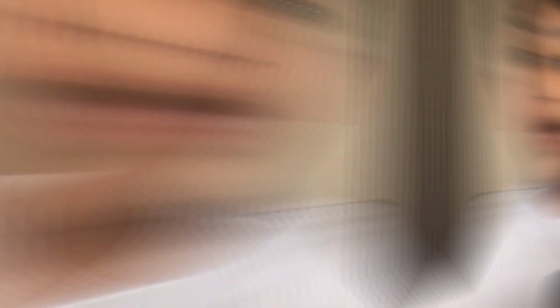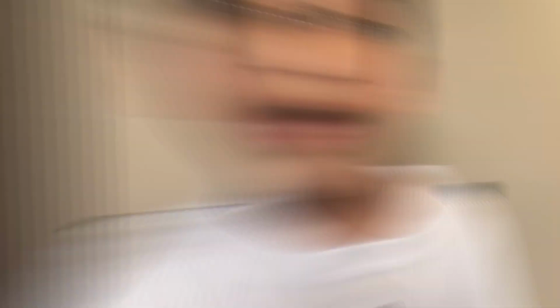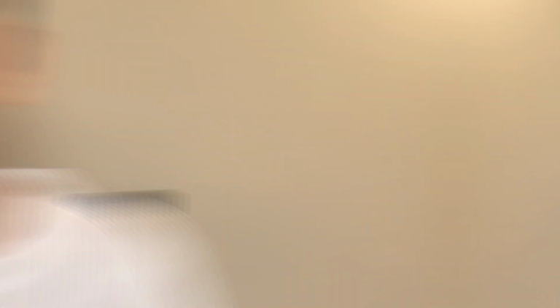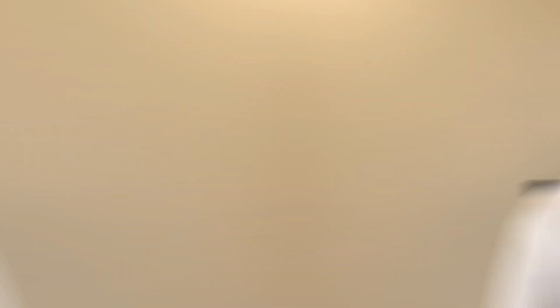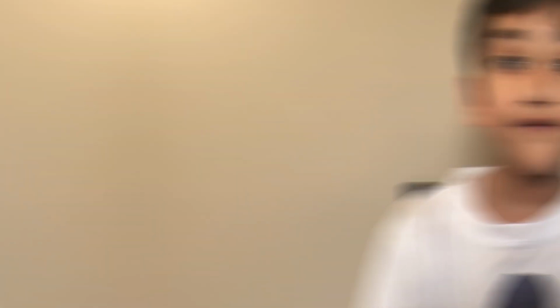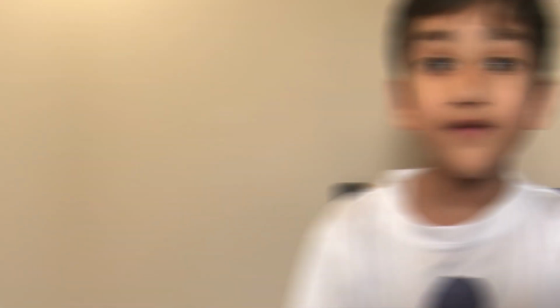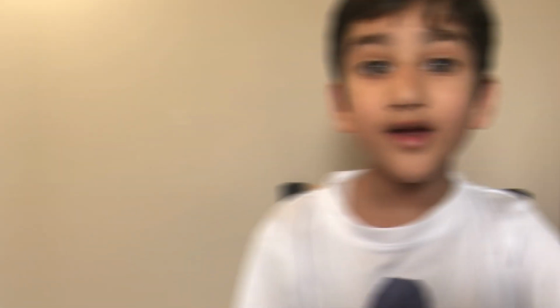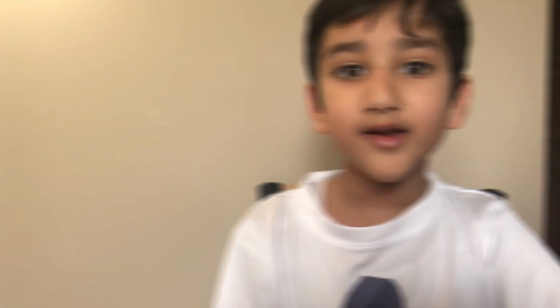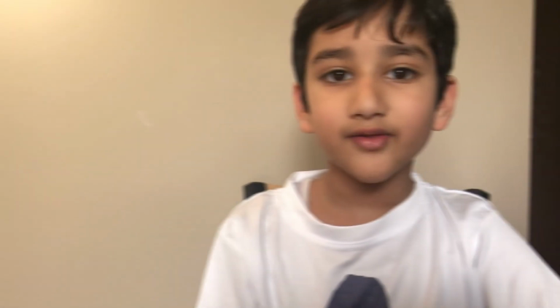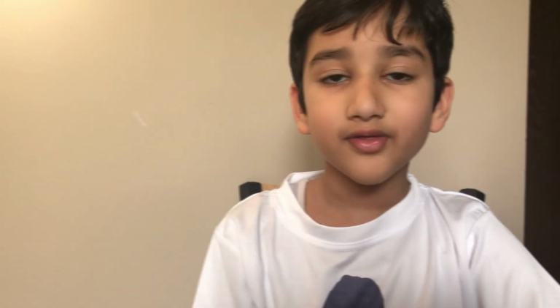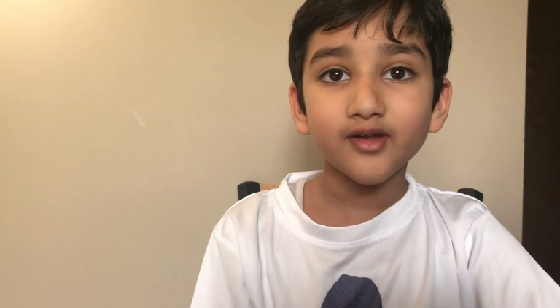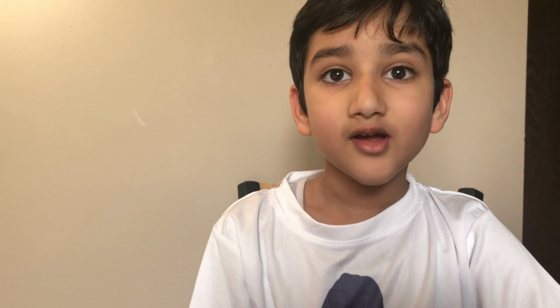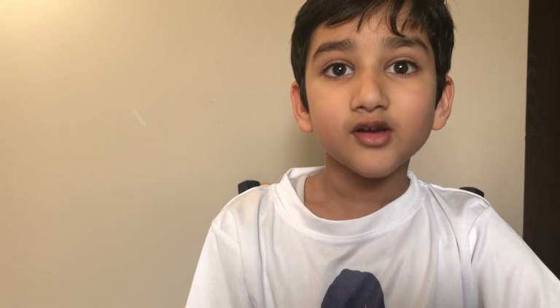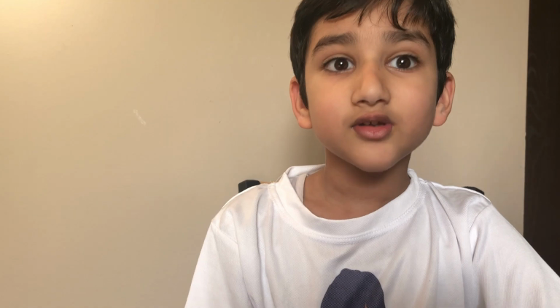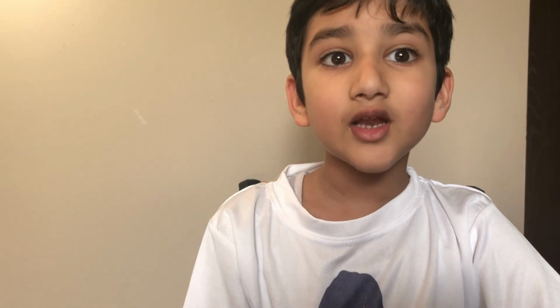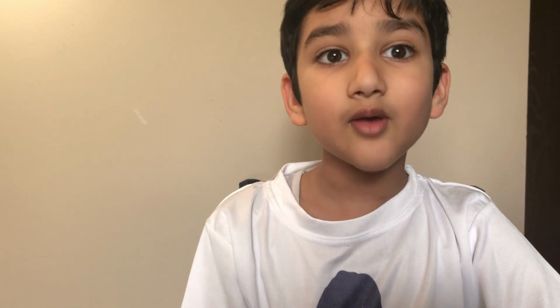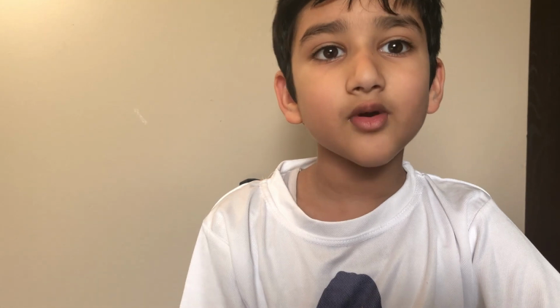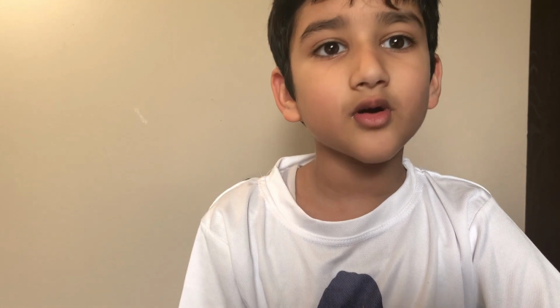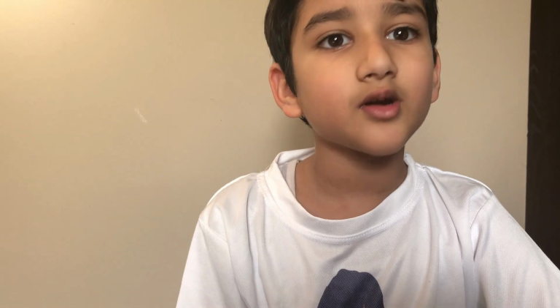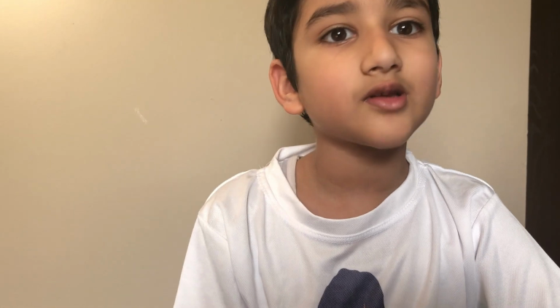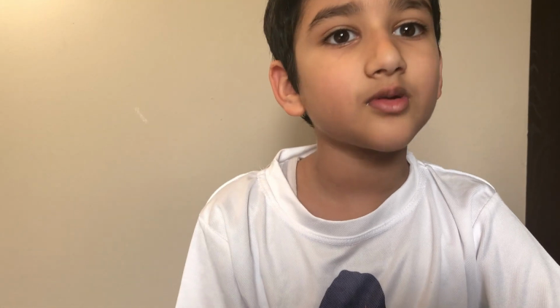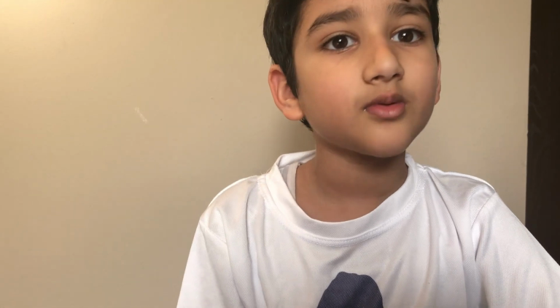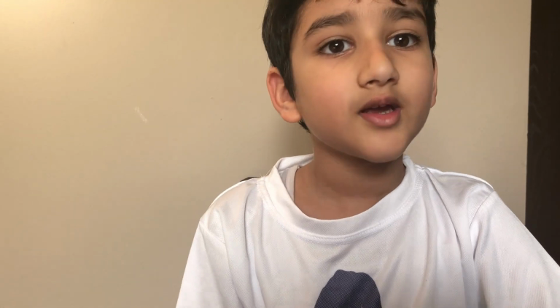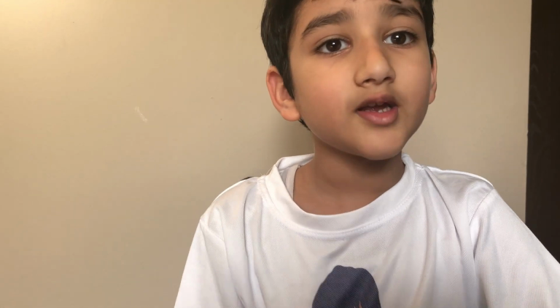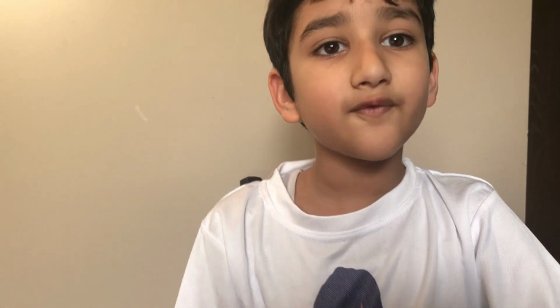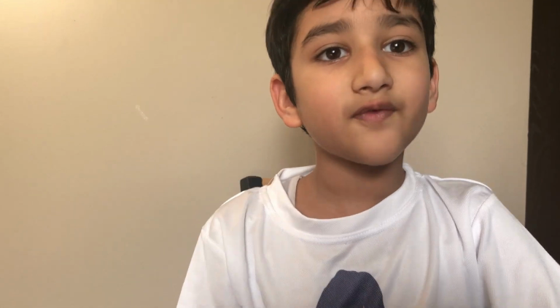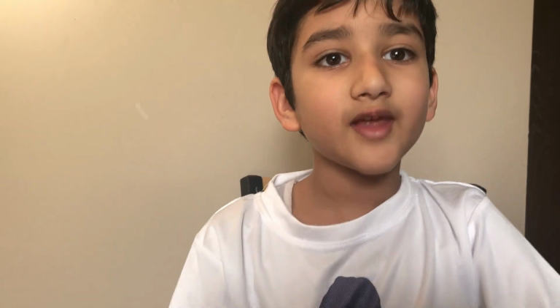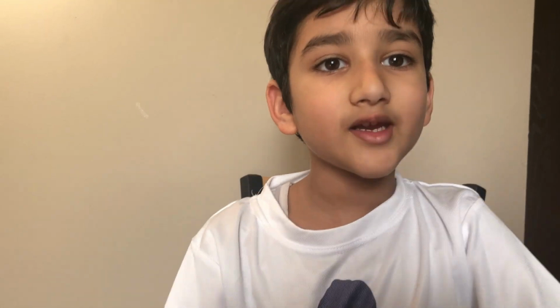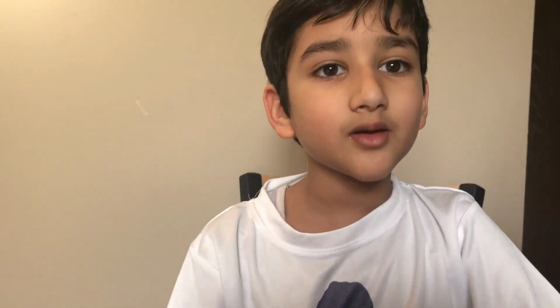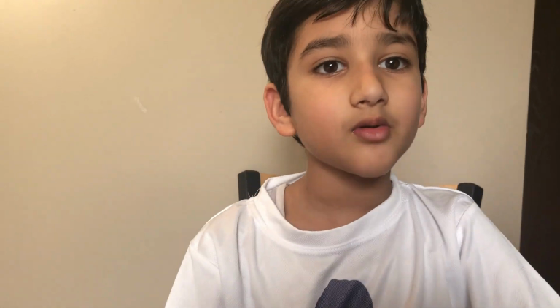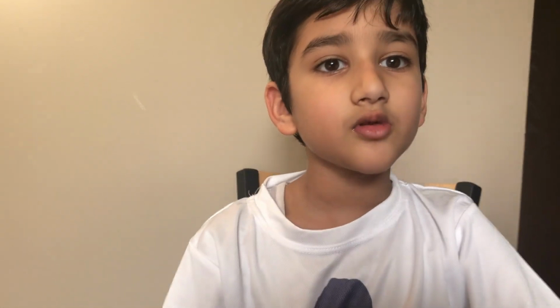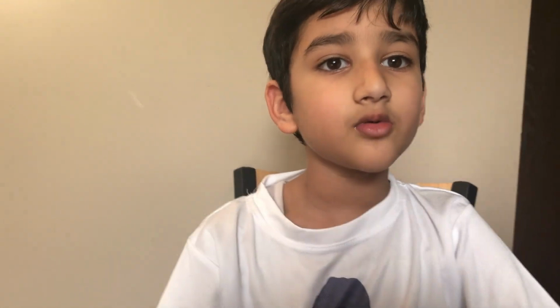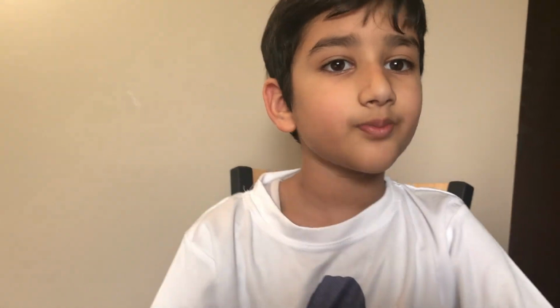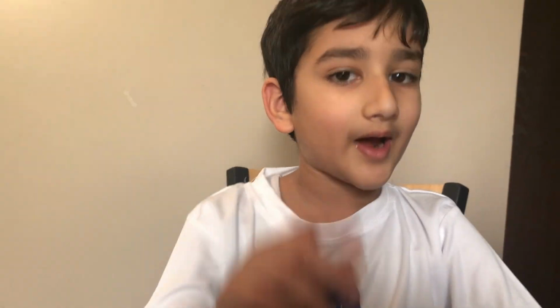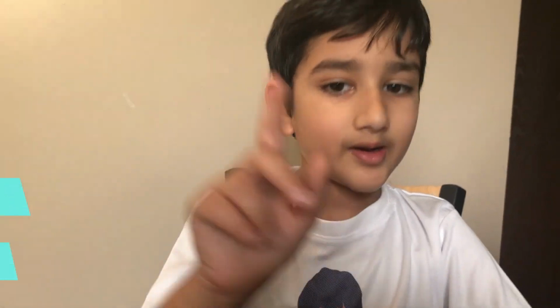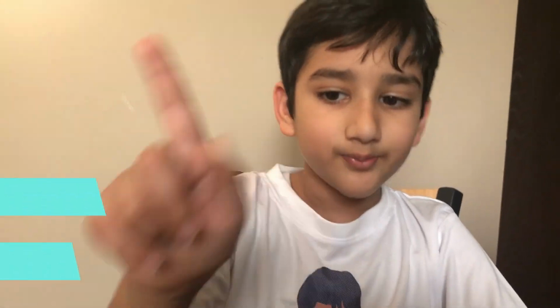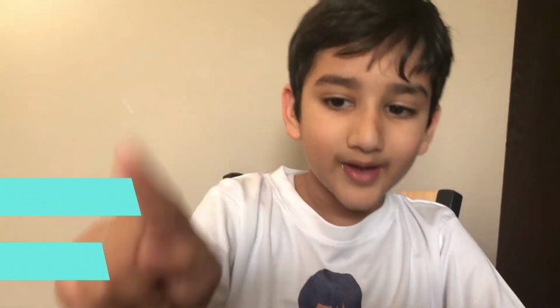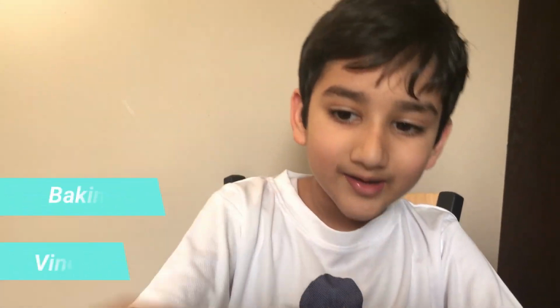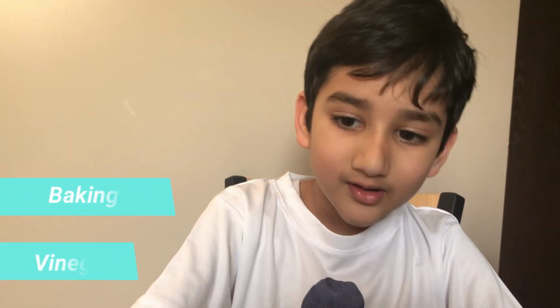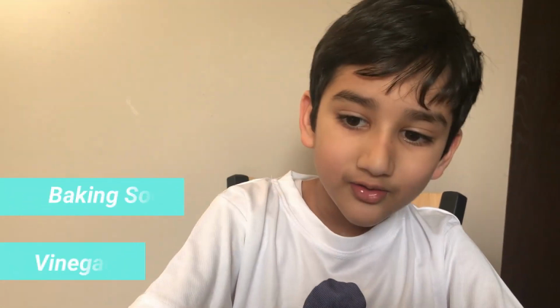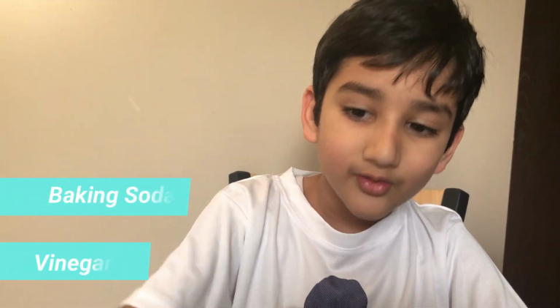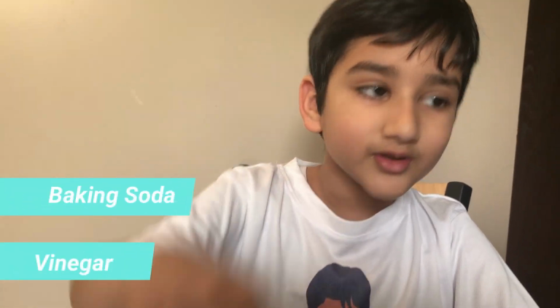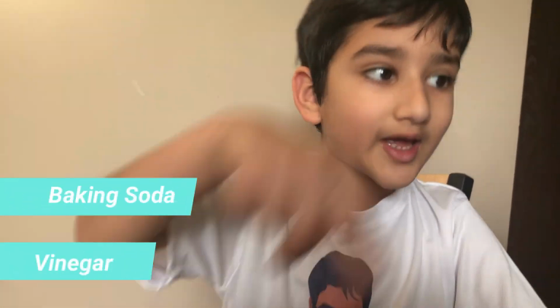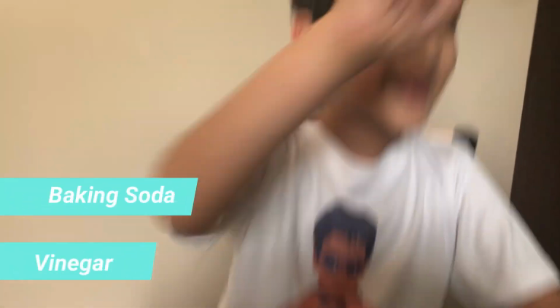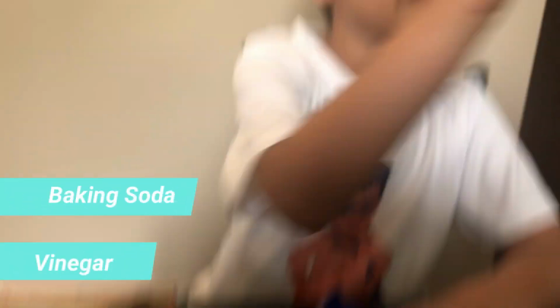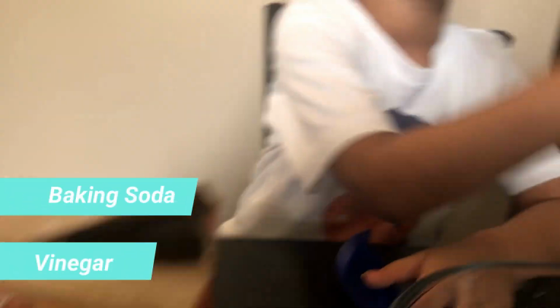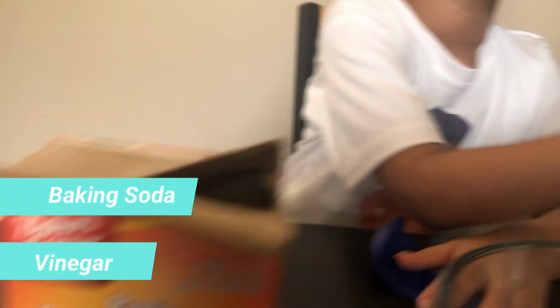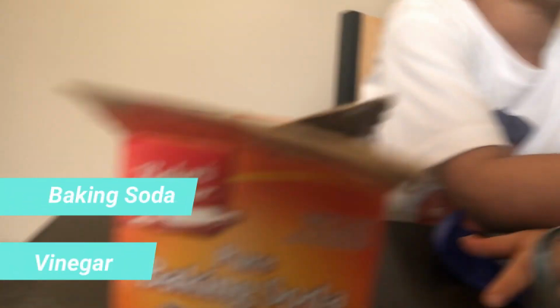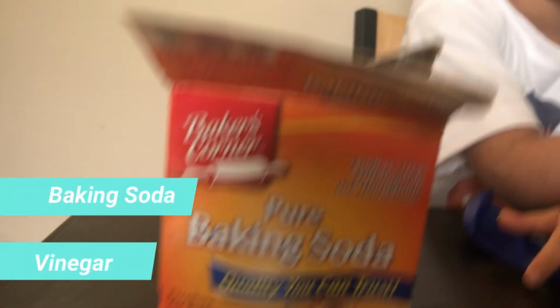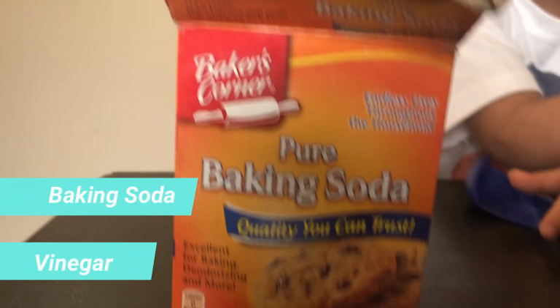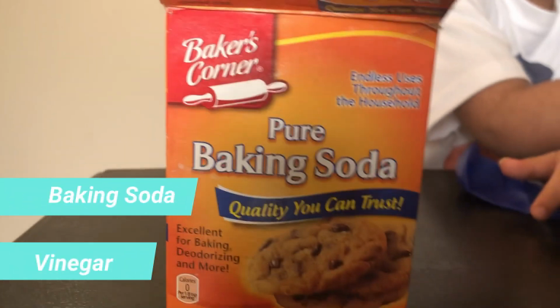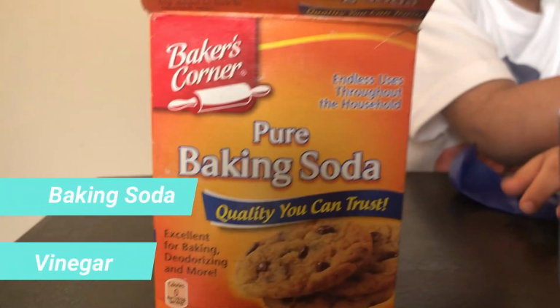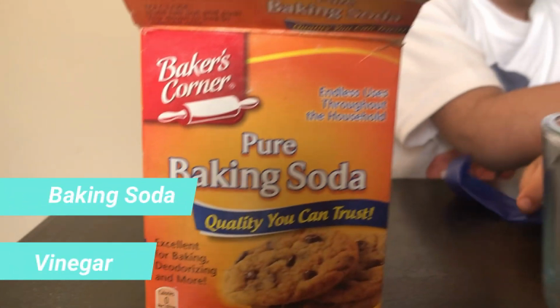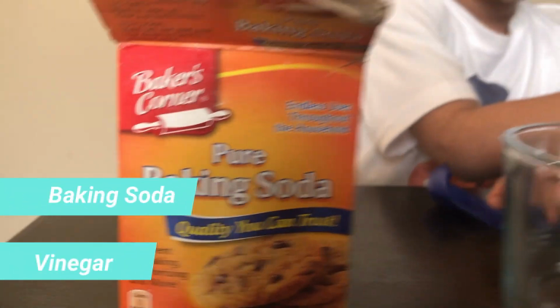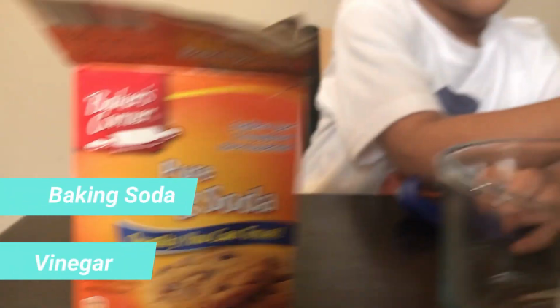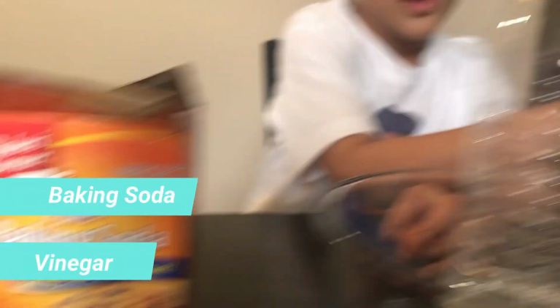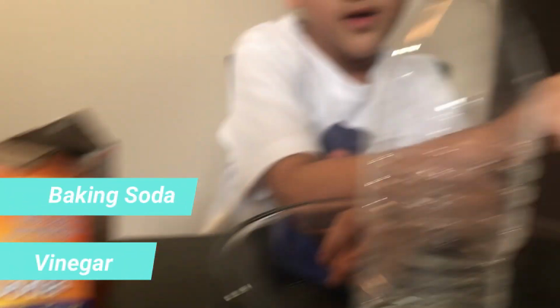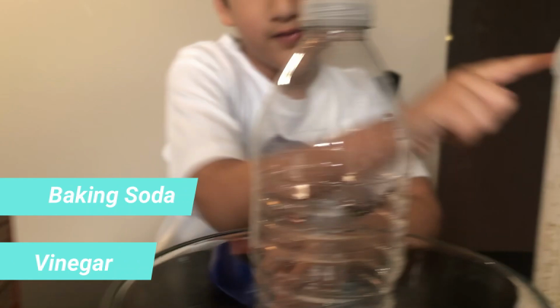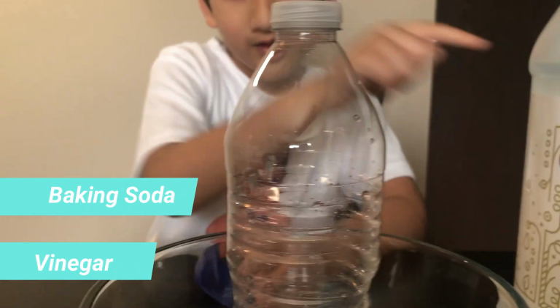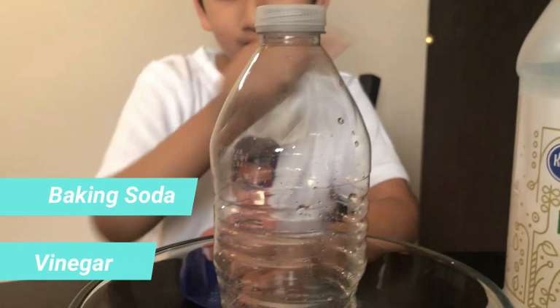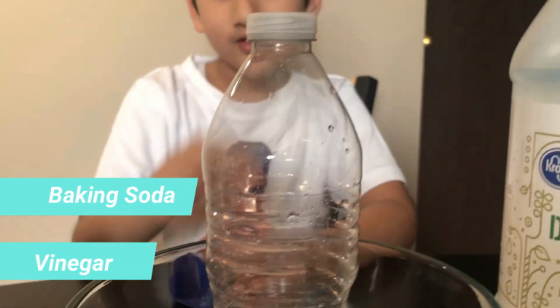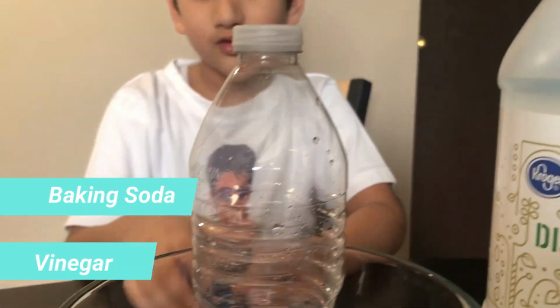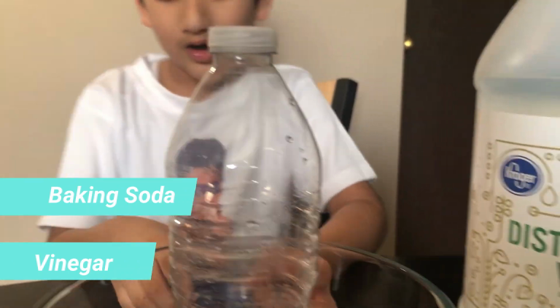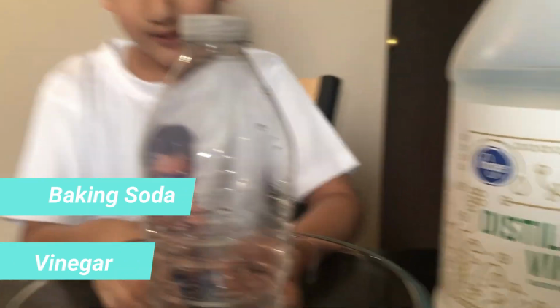Hi friends, today we are going to inflate the balloon by baking soda and vinegar. Let's start.